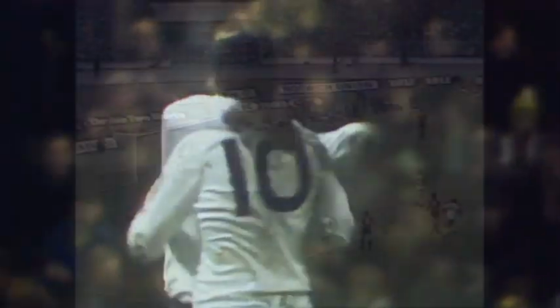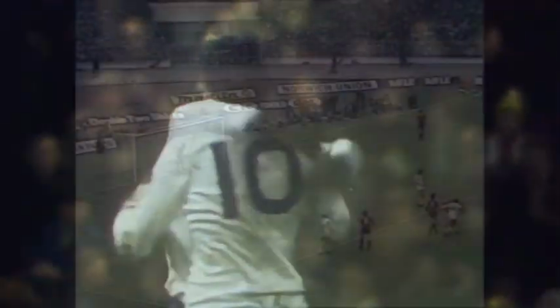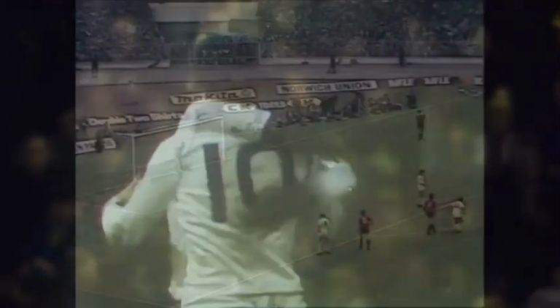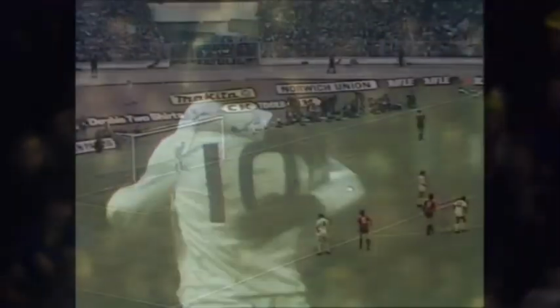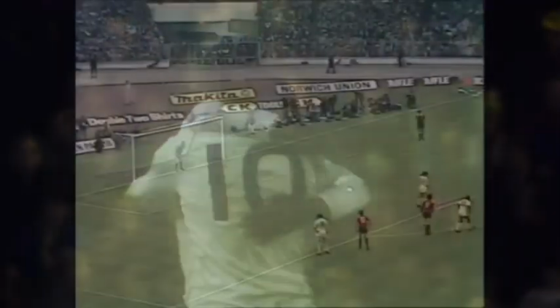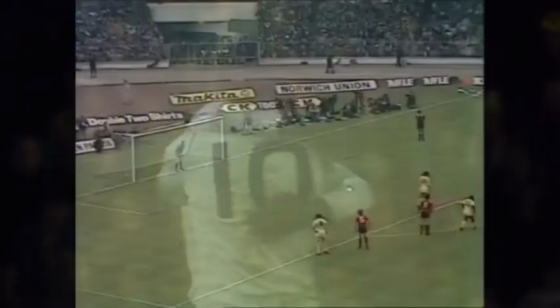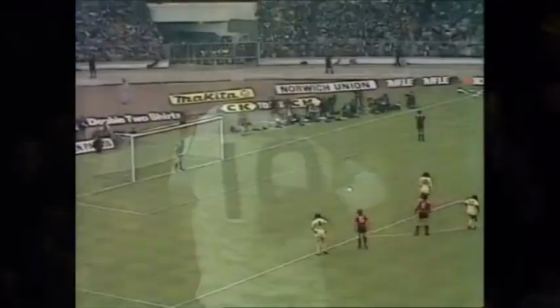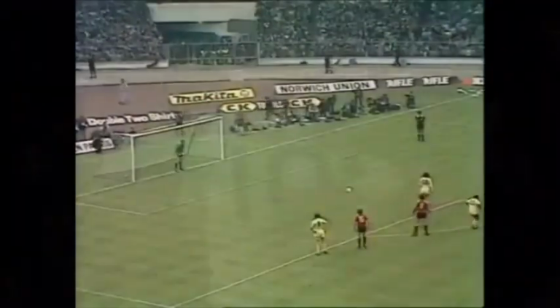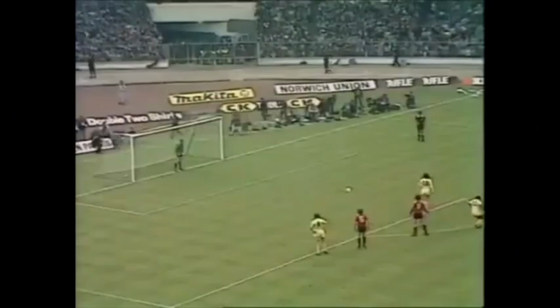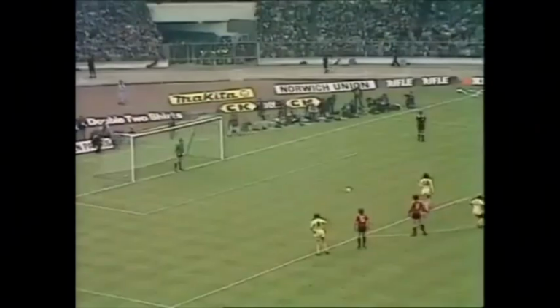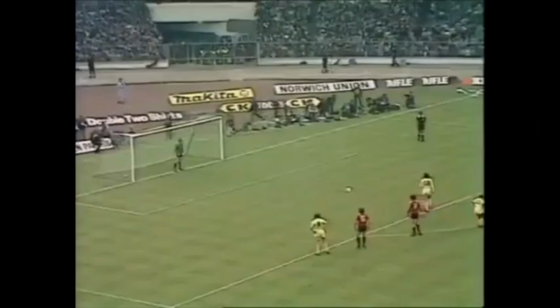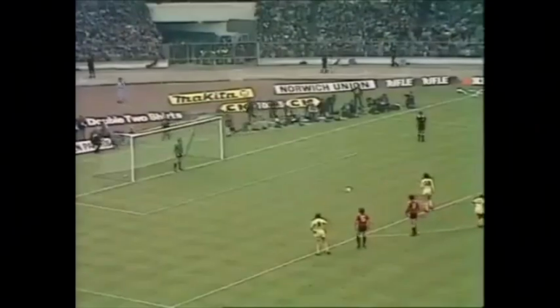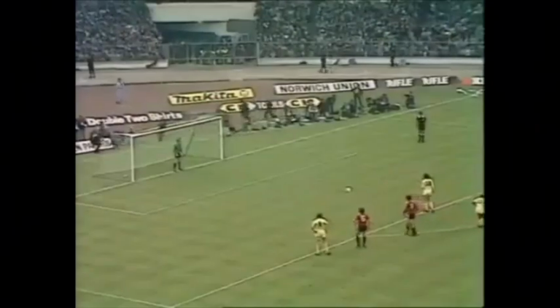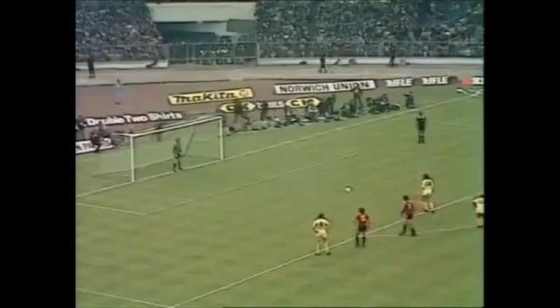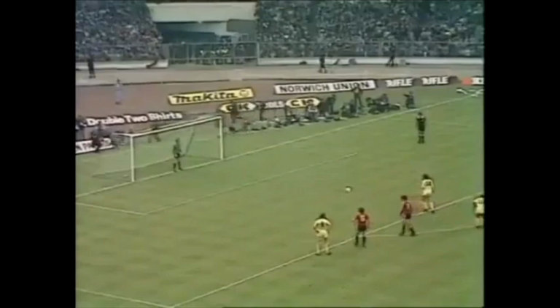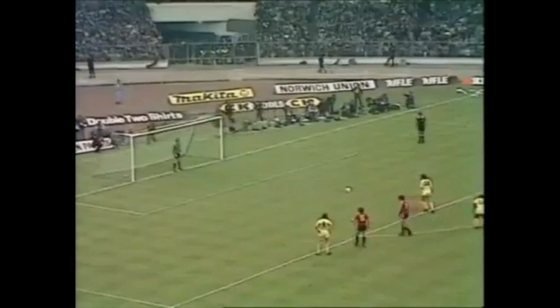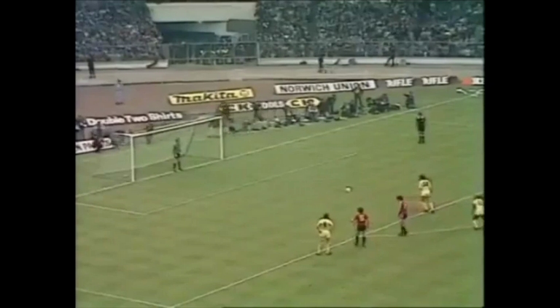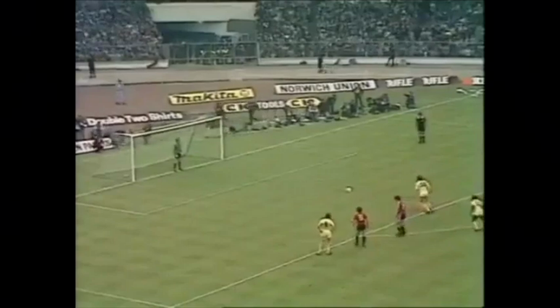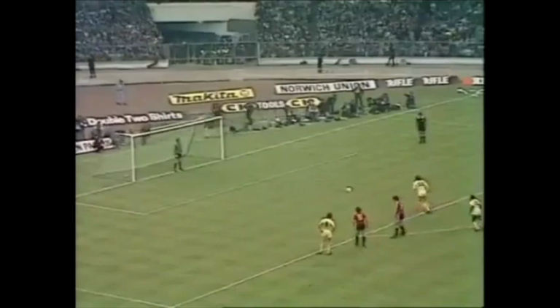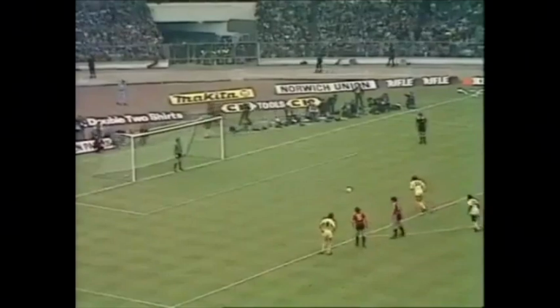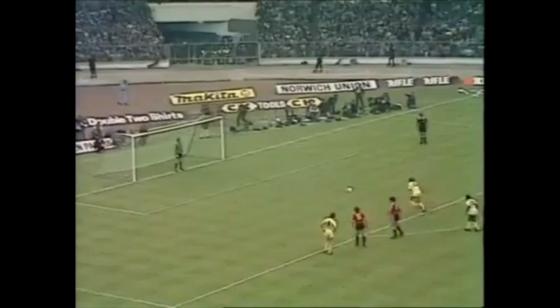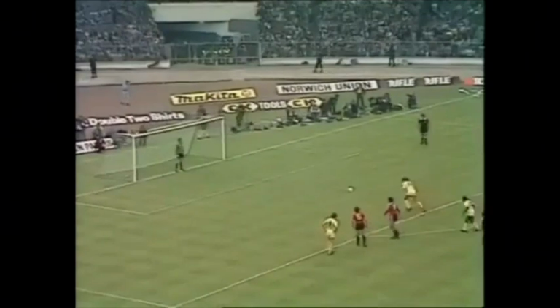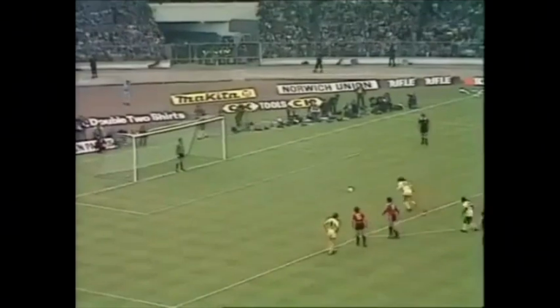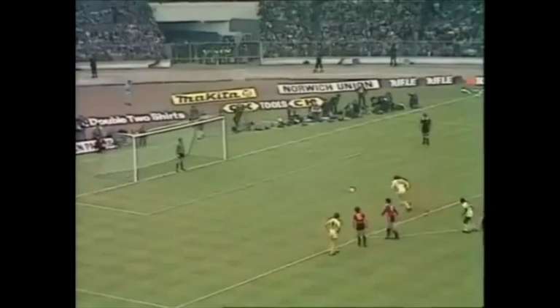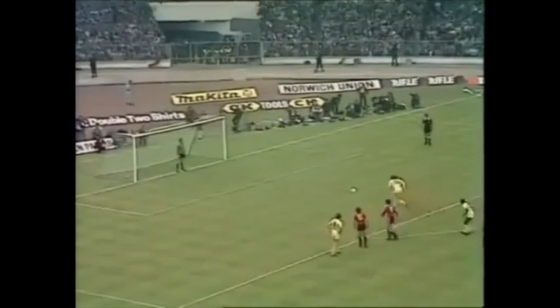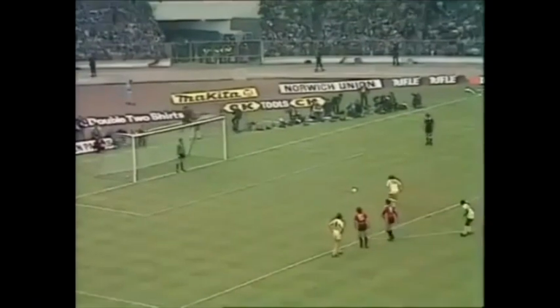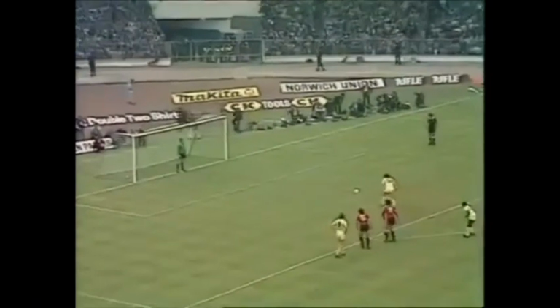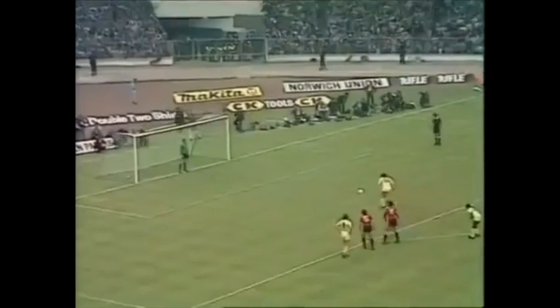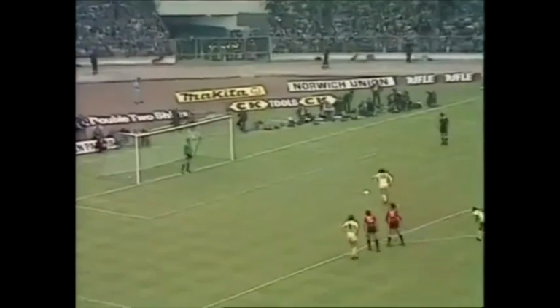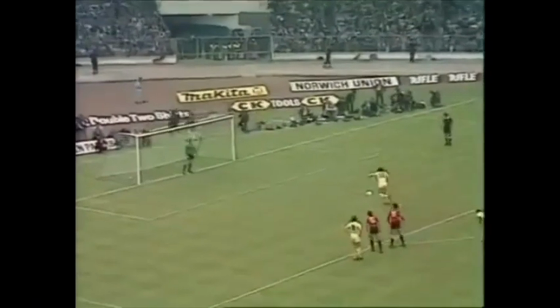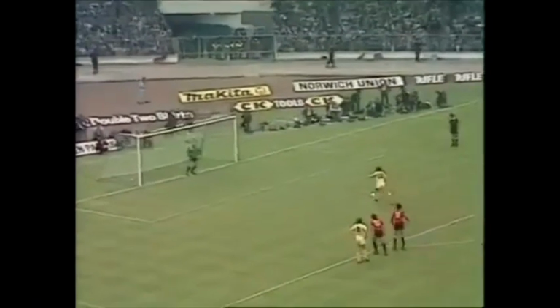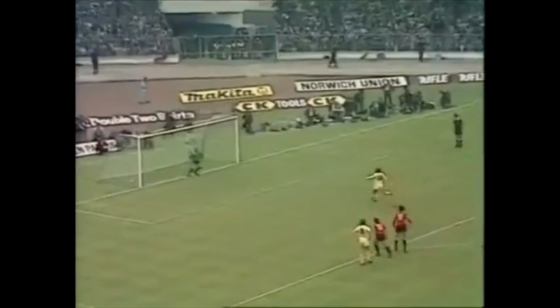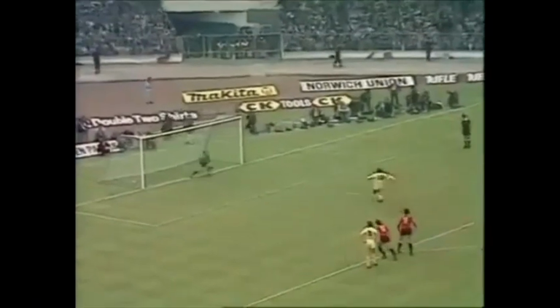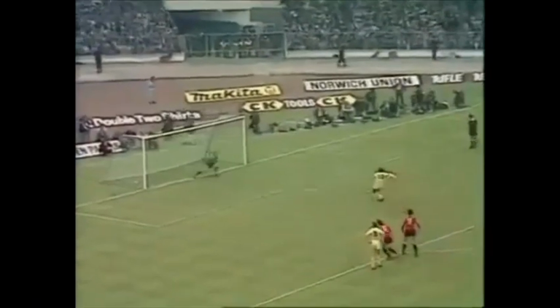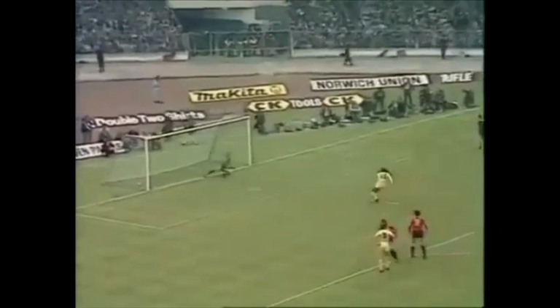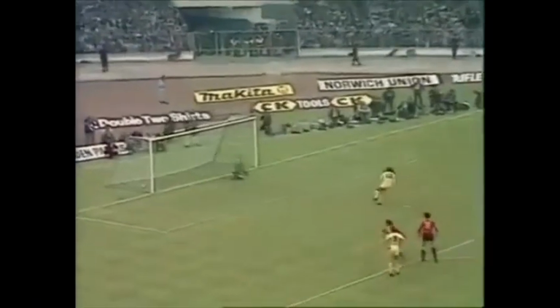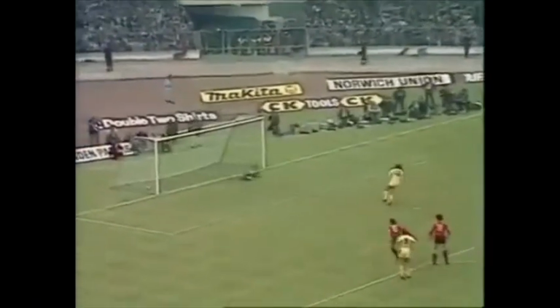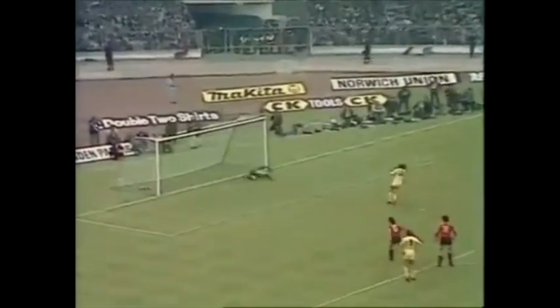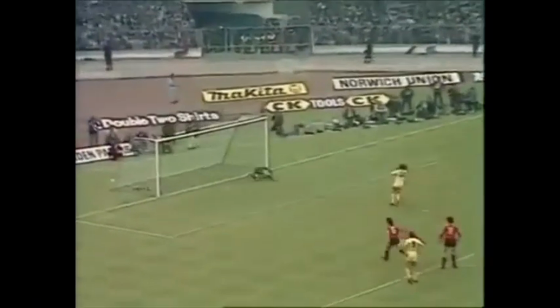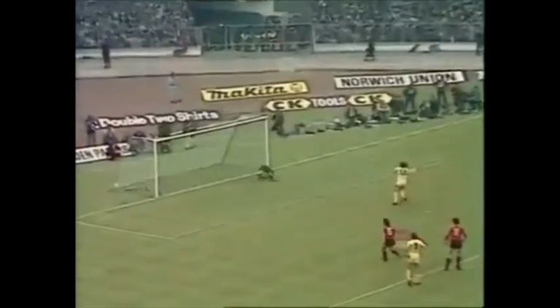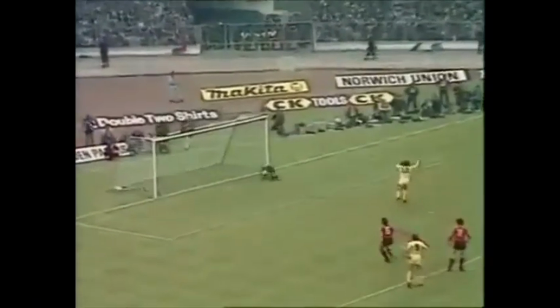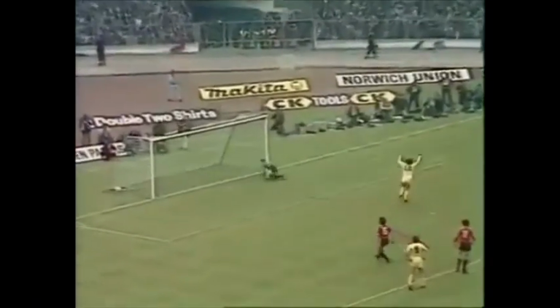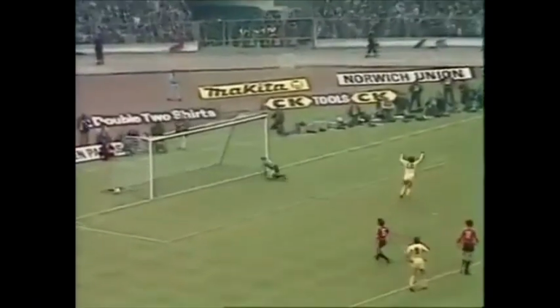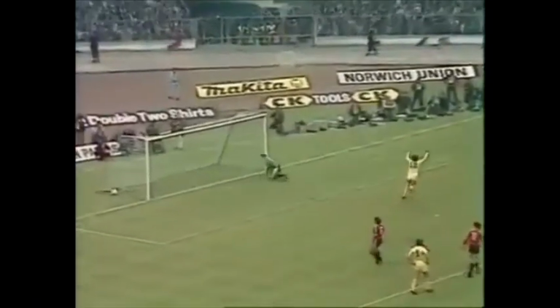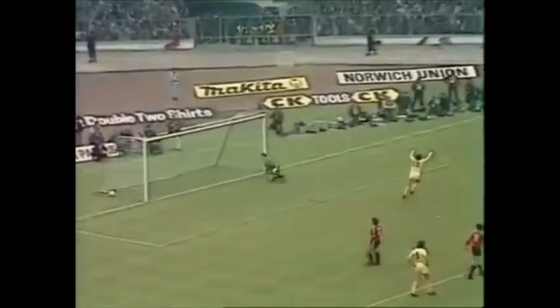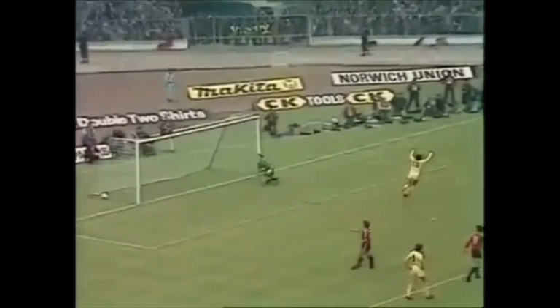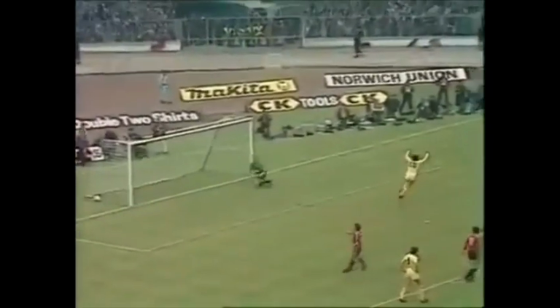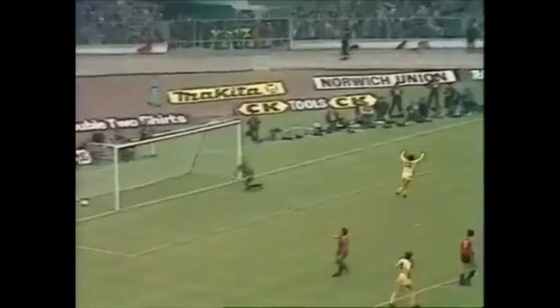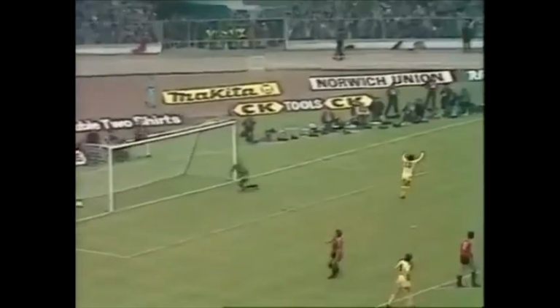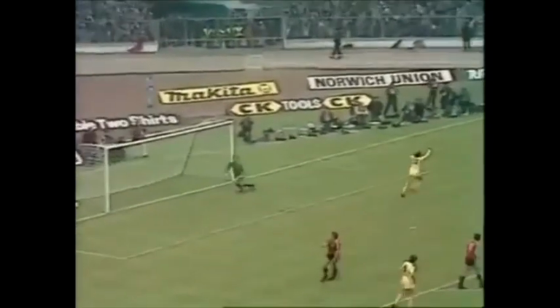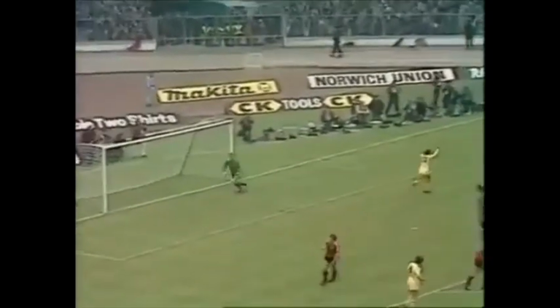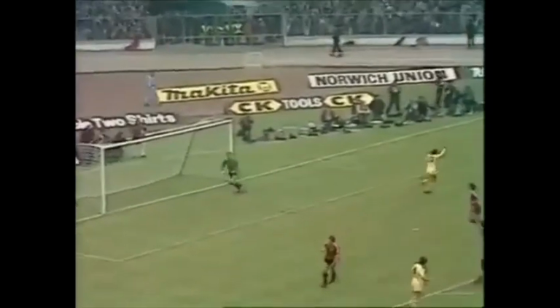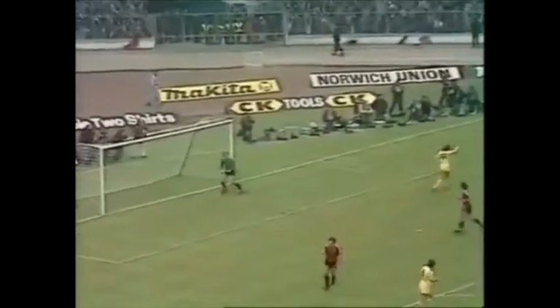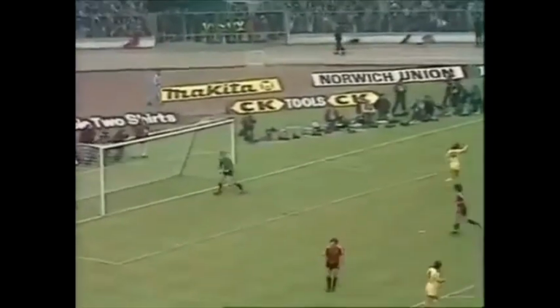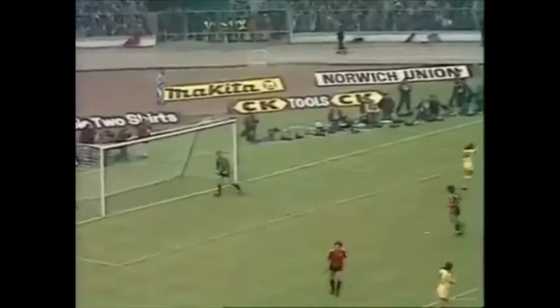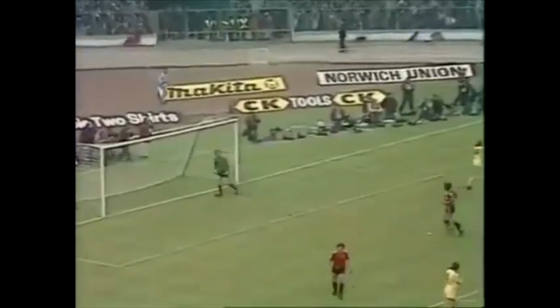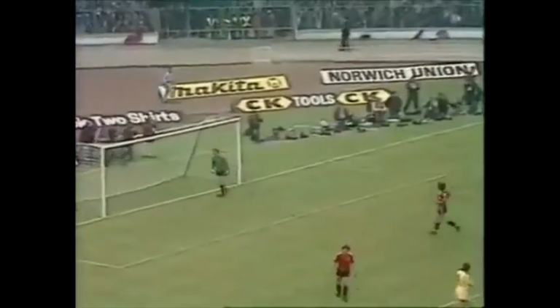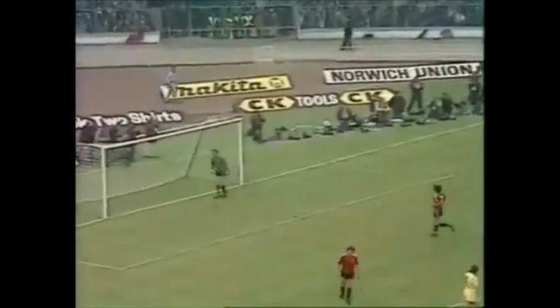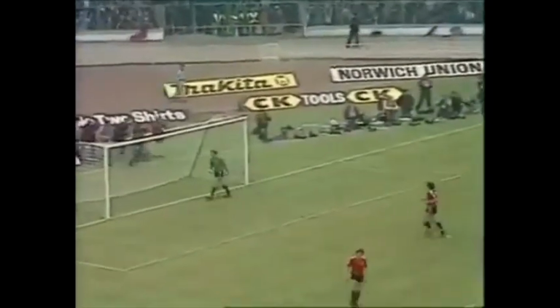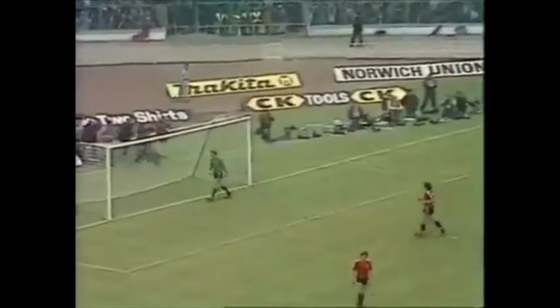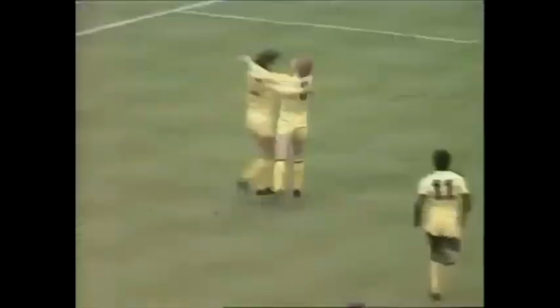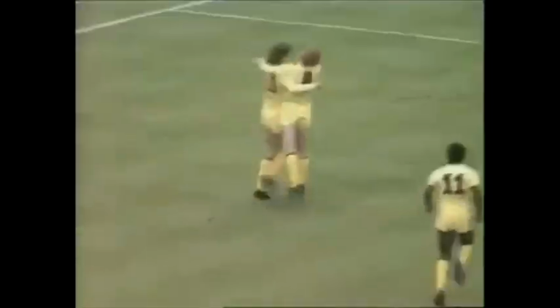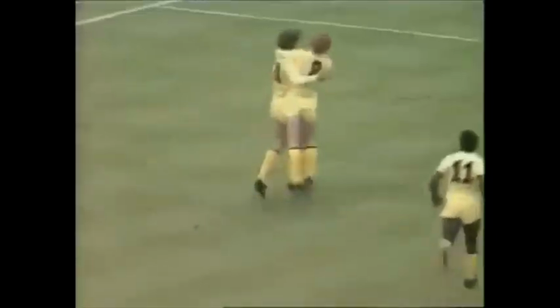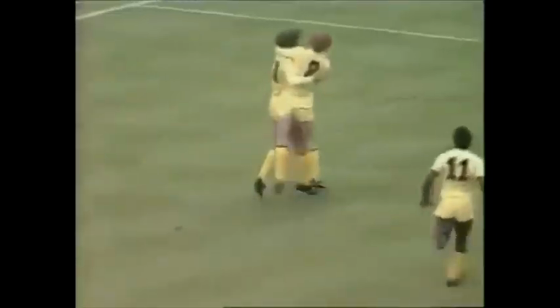Hoddle has scored 14 times this season, five of them from the penalty spot, and he's put Spurs into the lead.